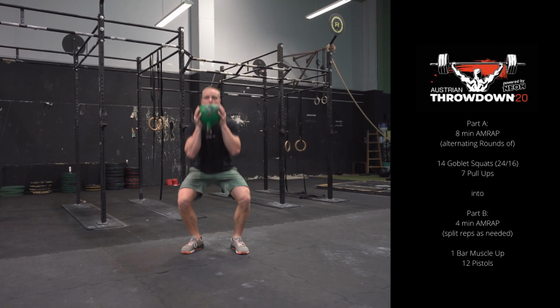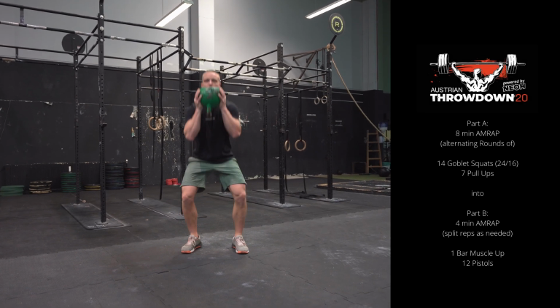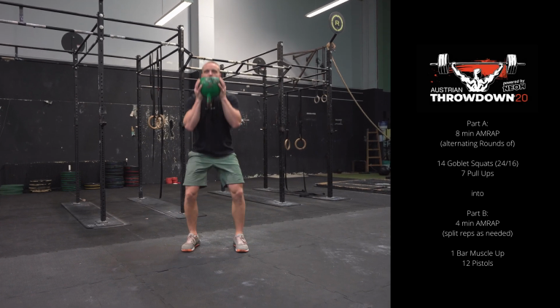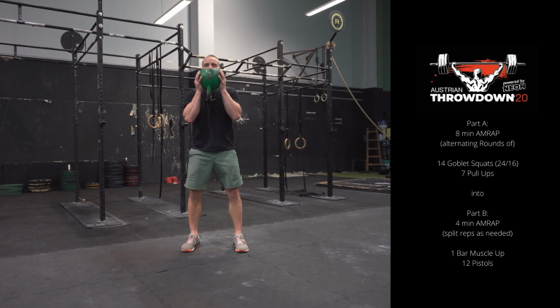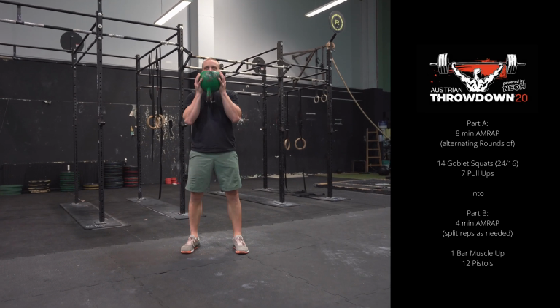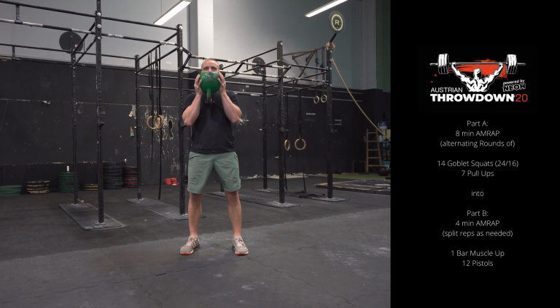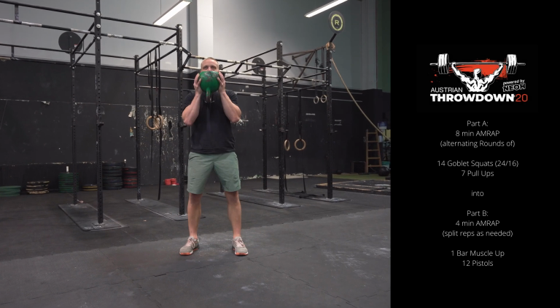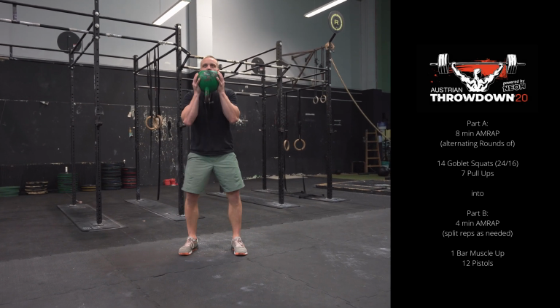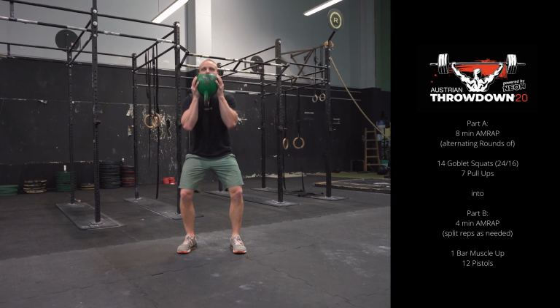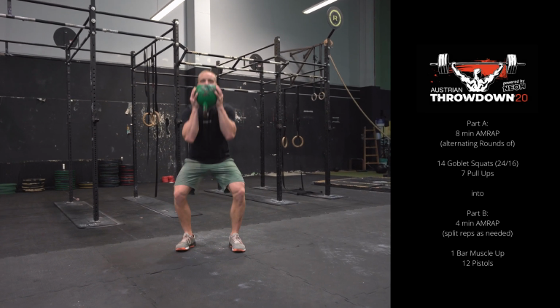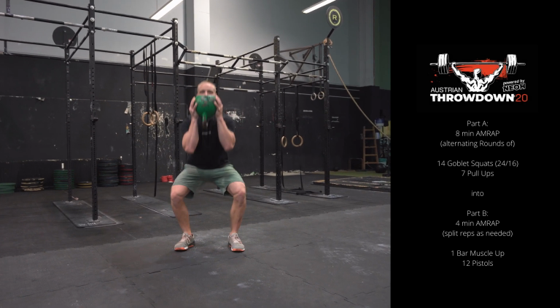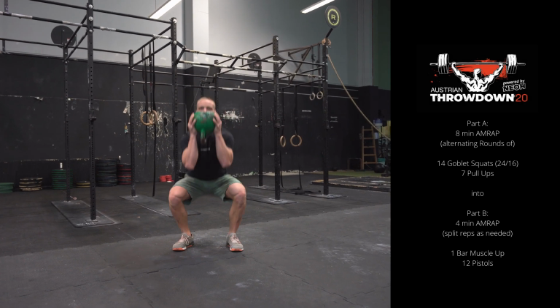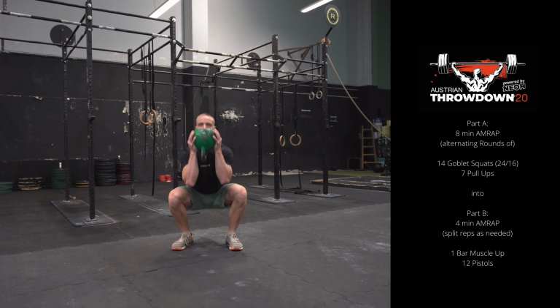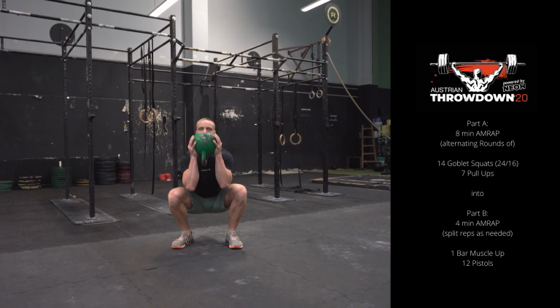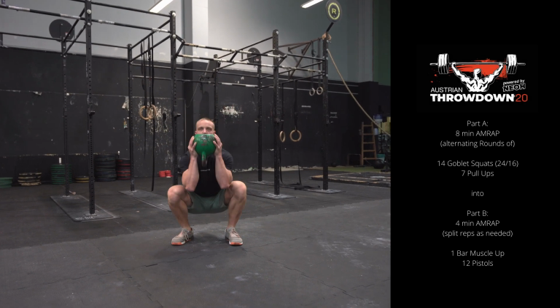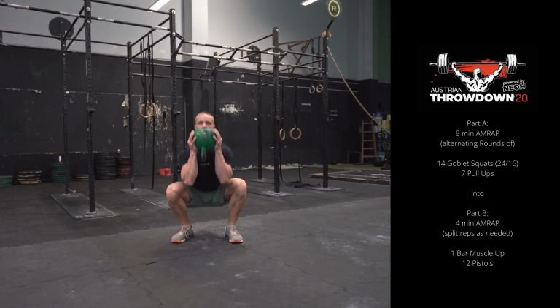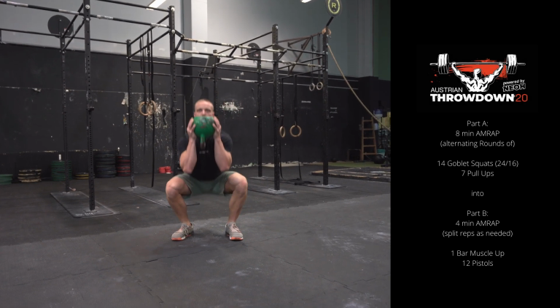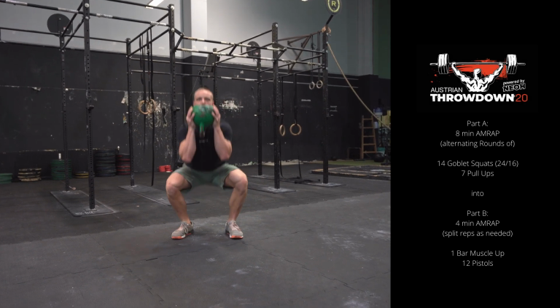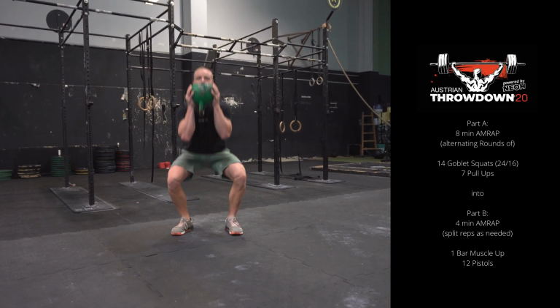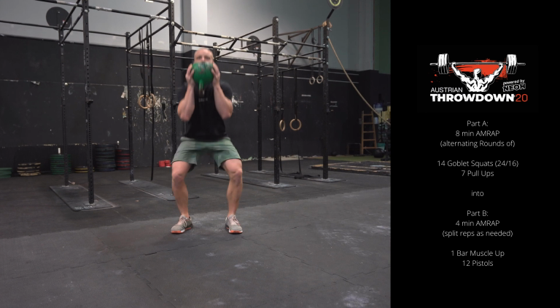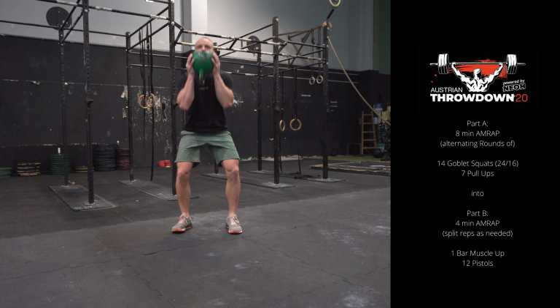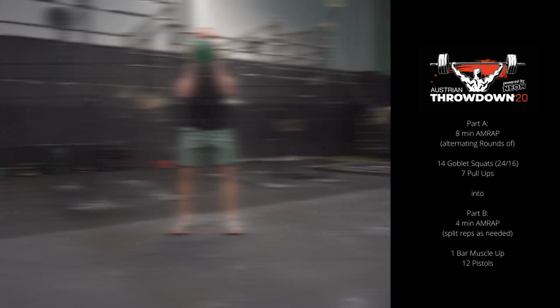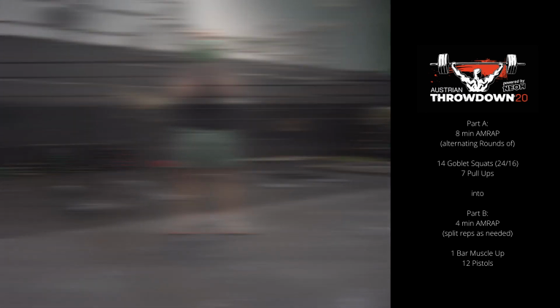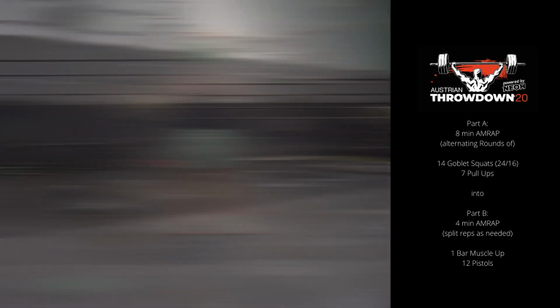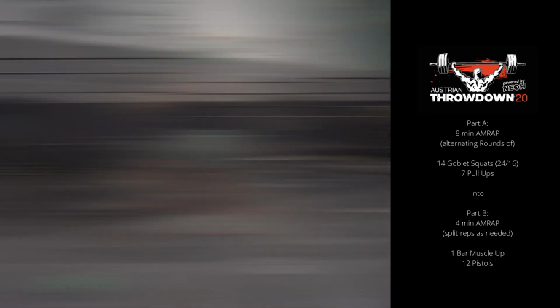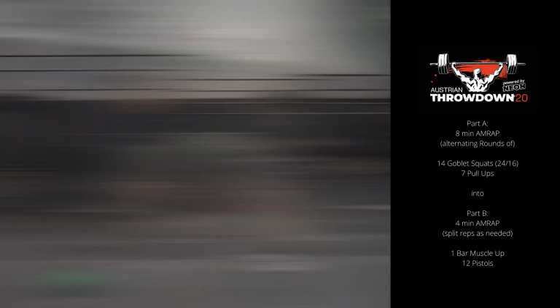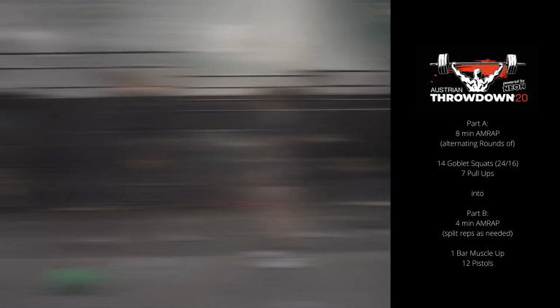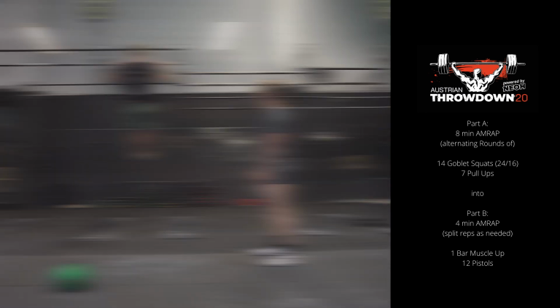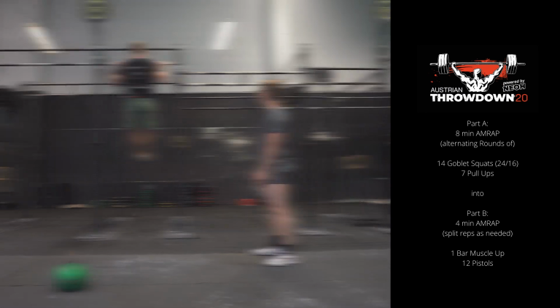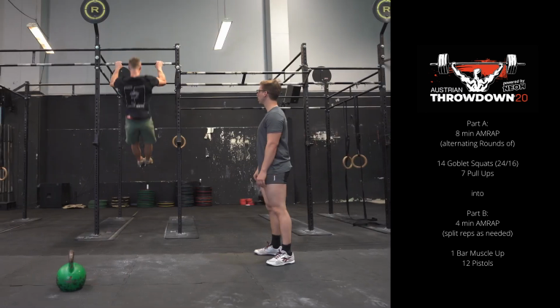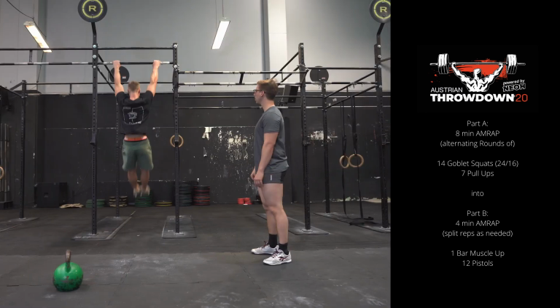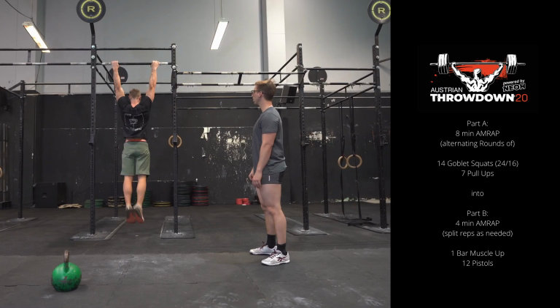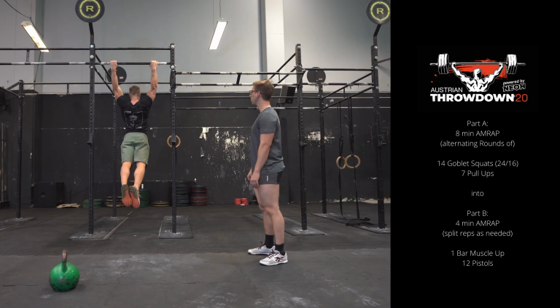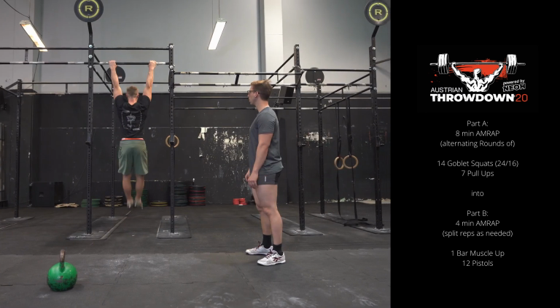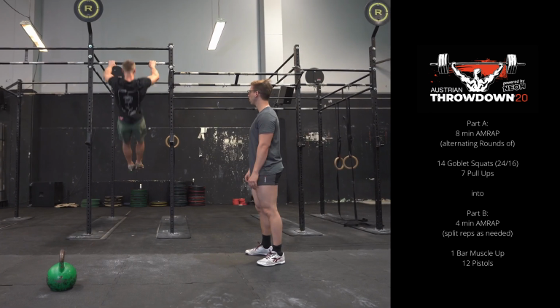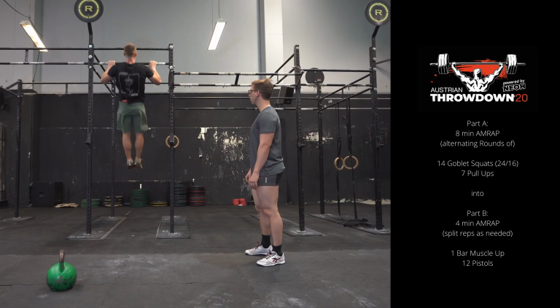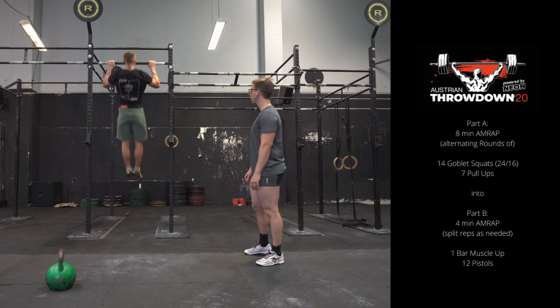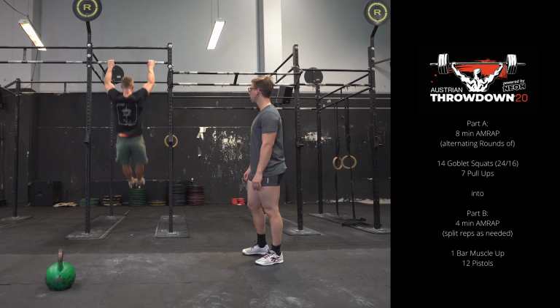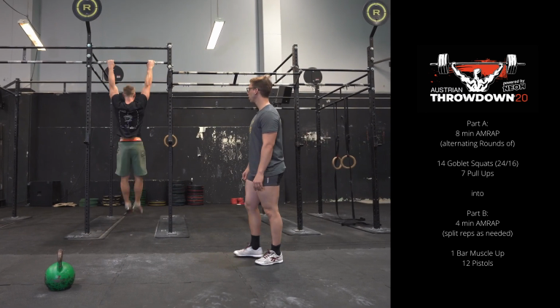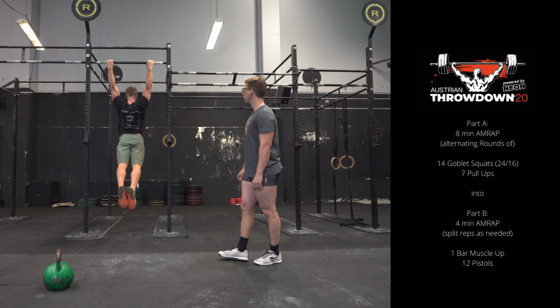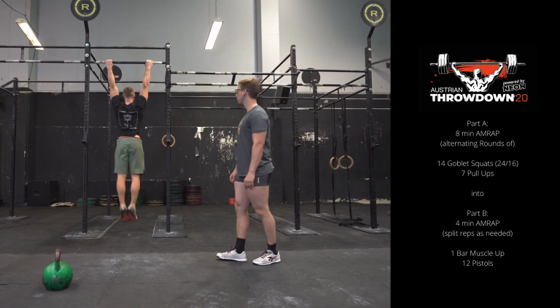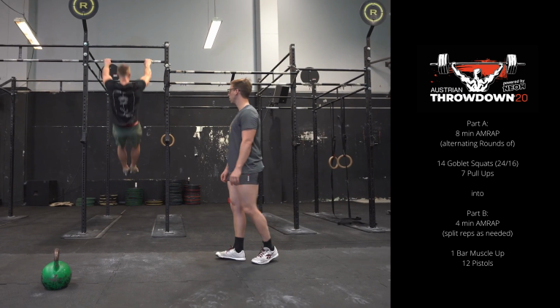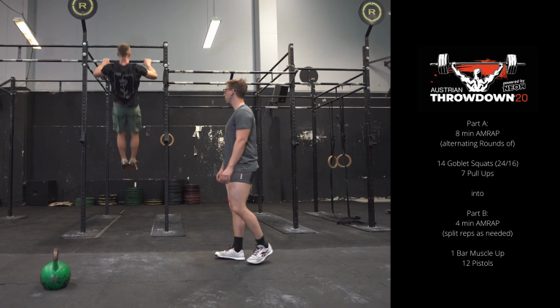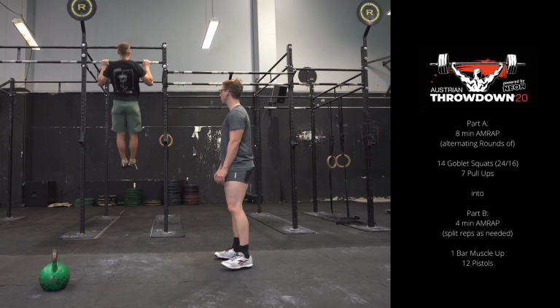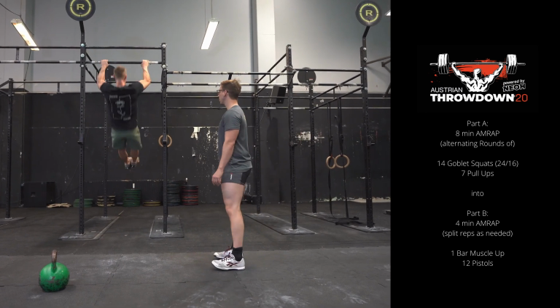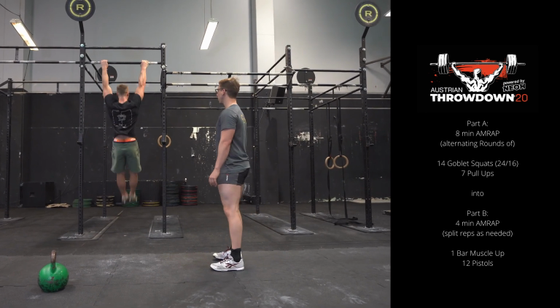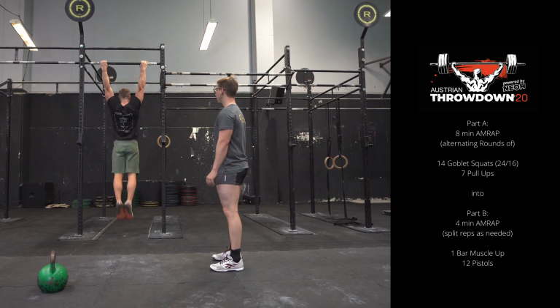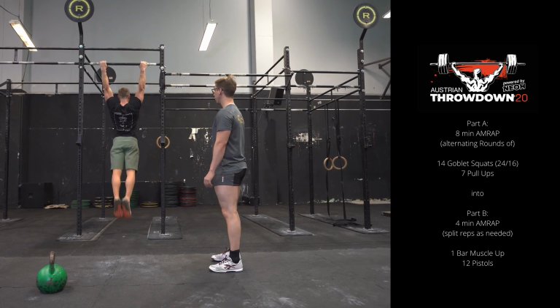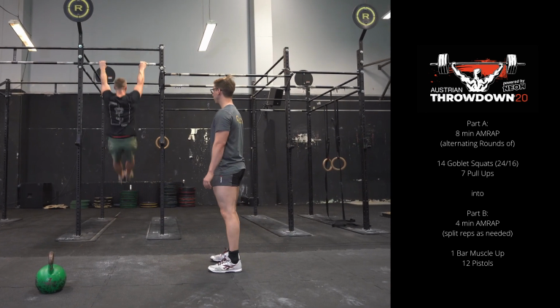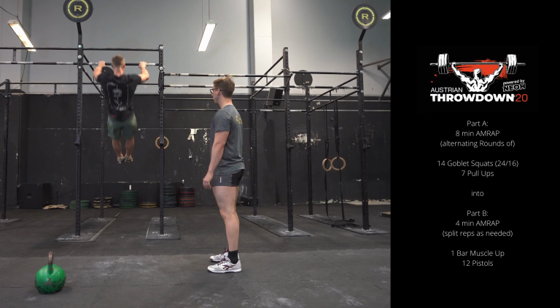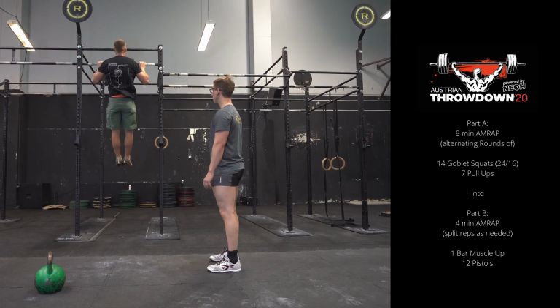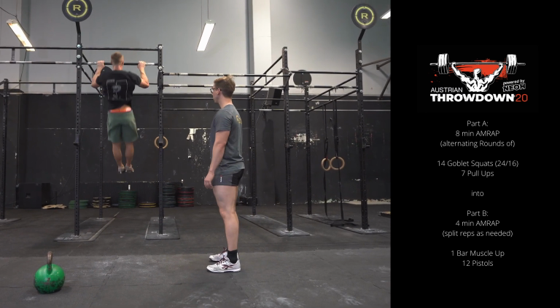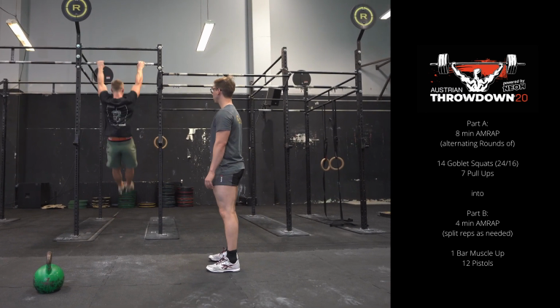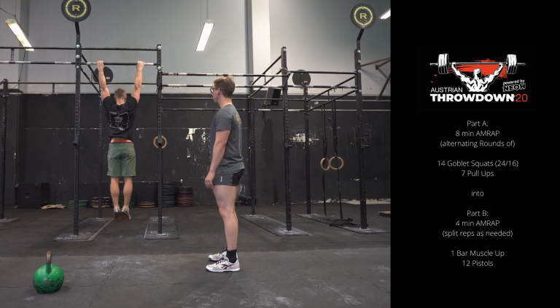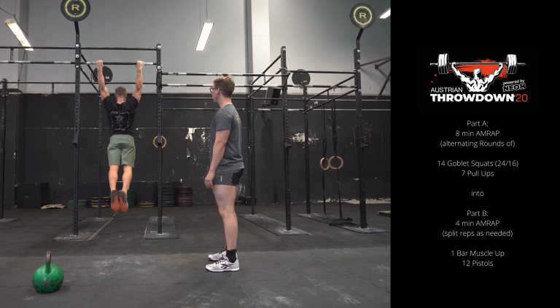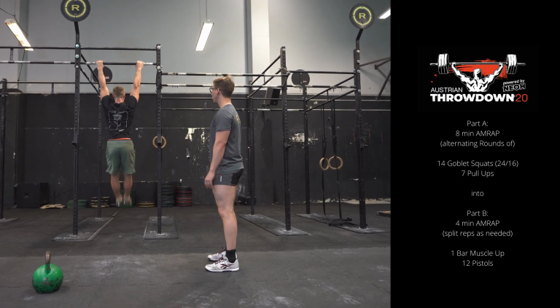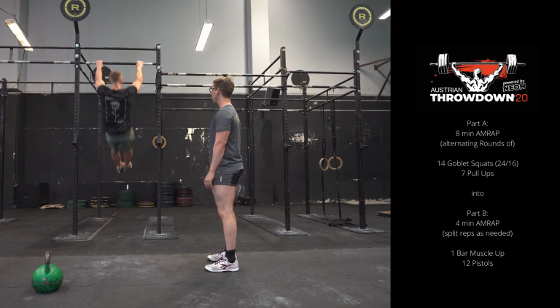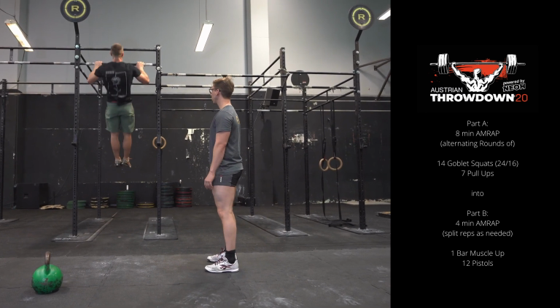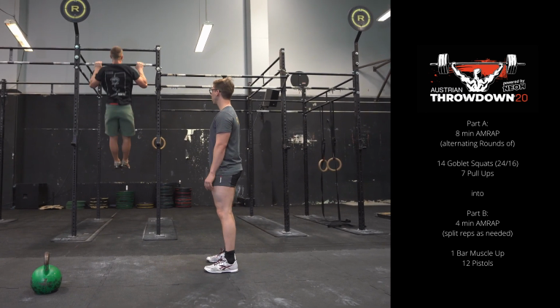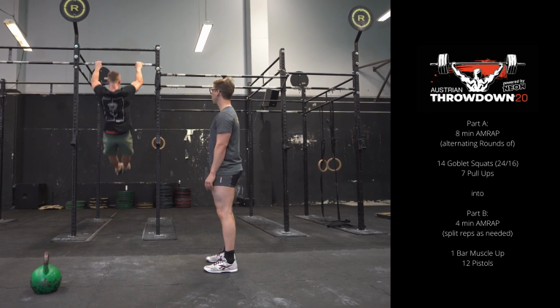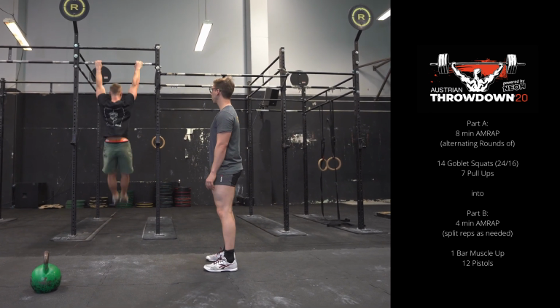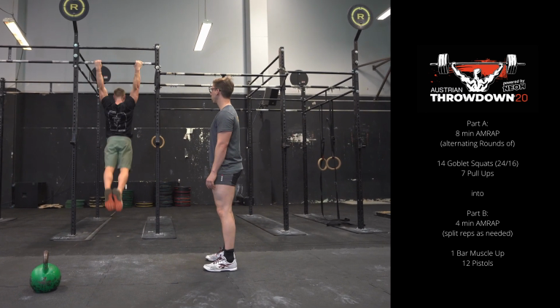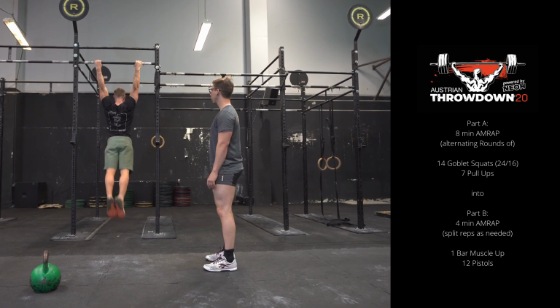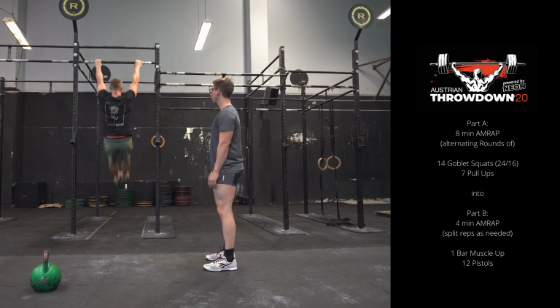Austrian Throwdown Qualifier Workout 2 Intermediate. This workout consists of two parts with two separate scores.